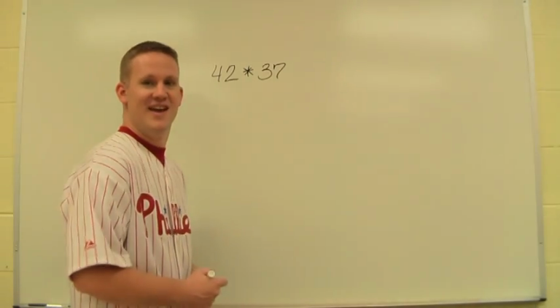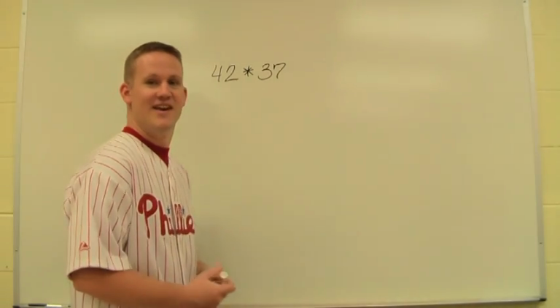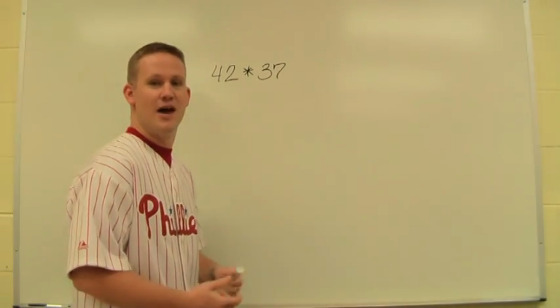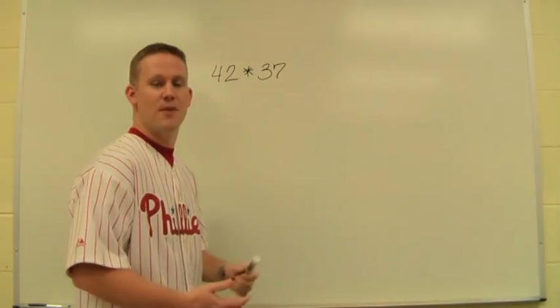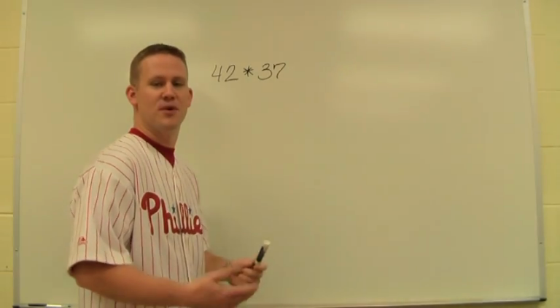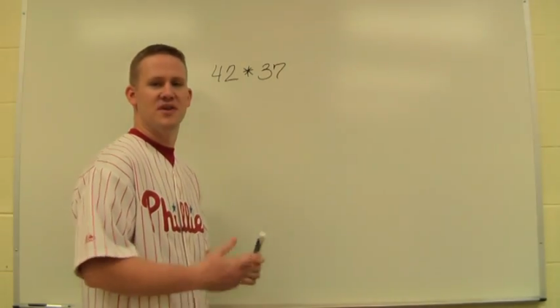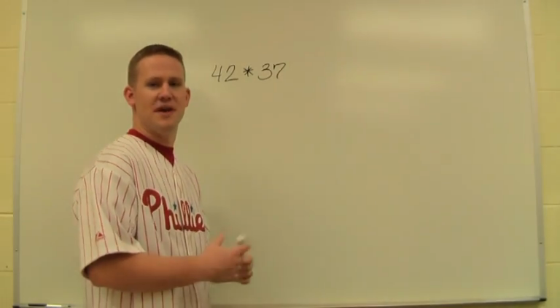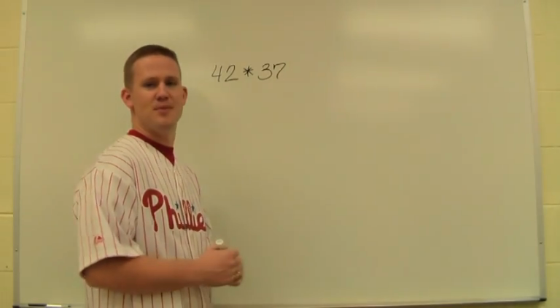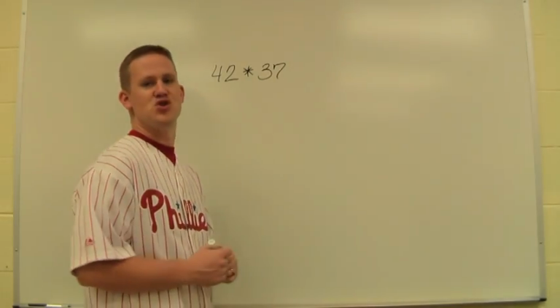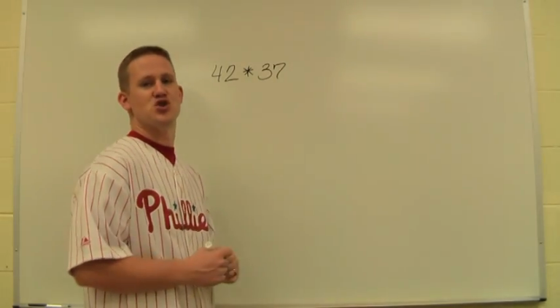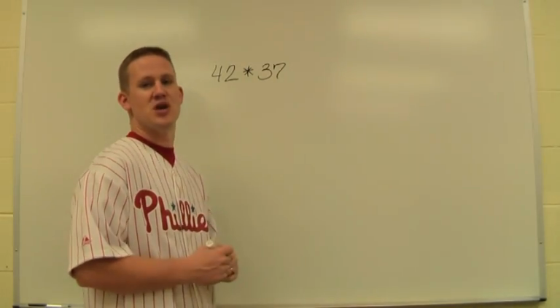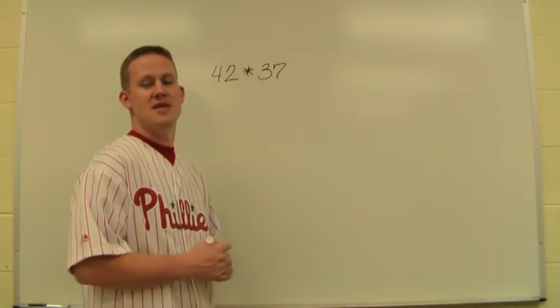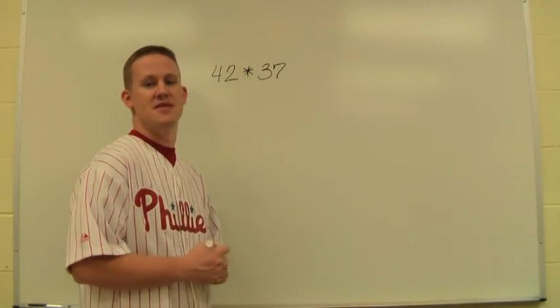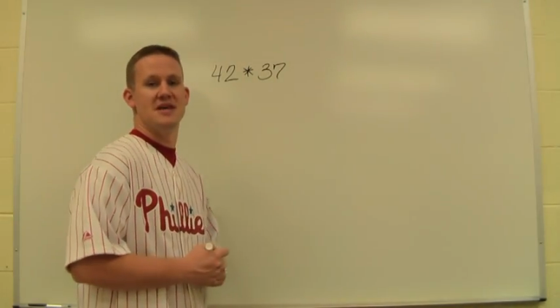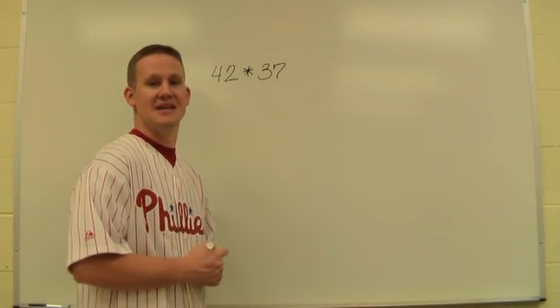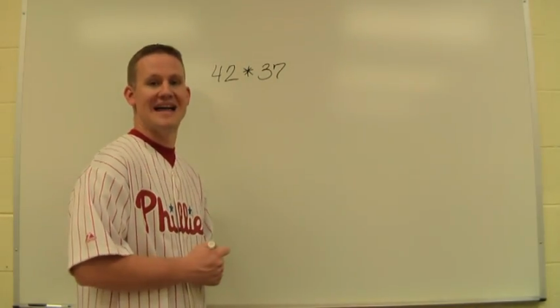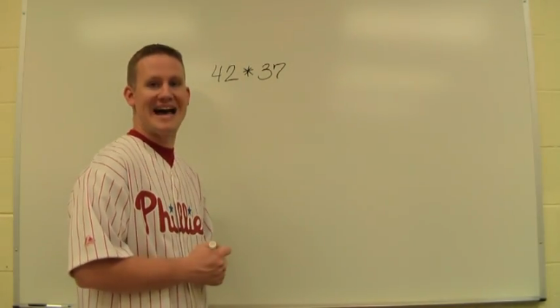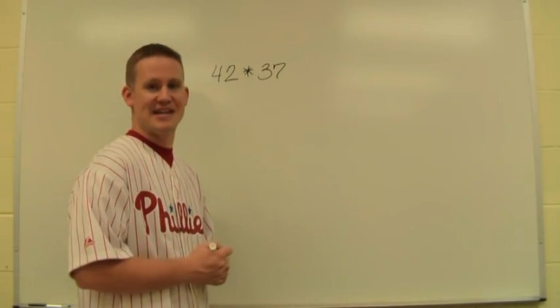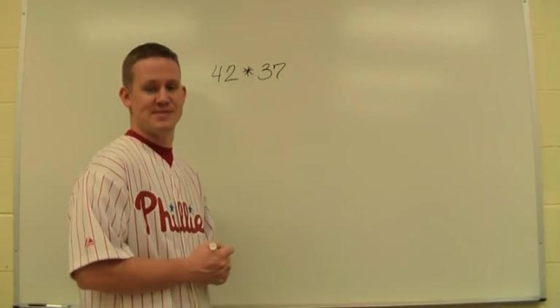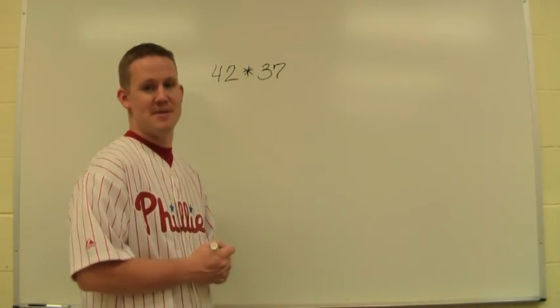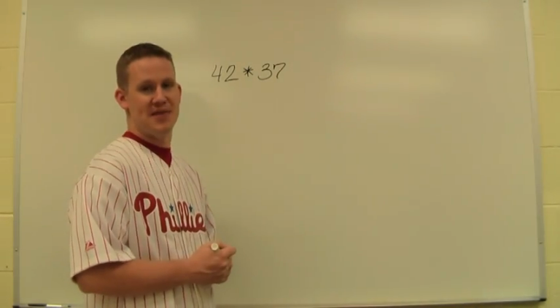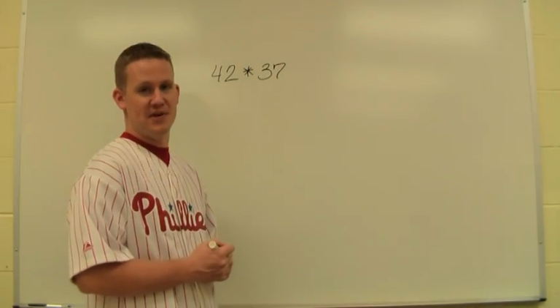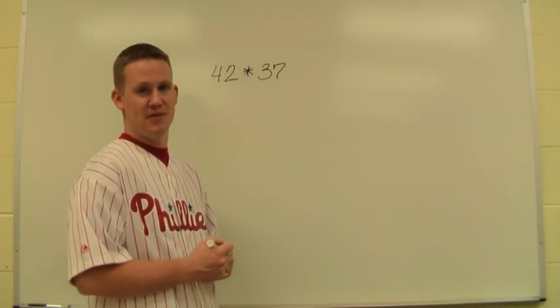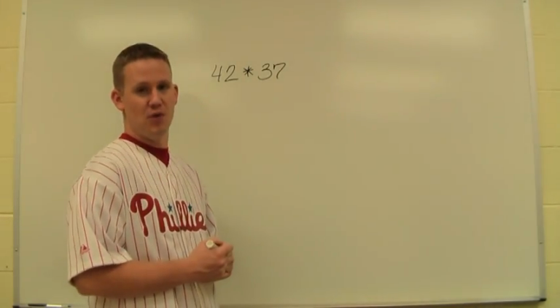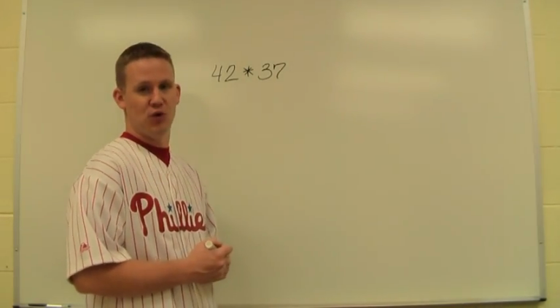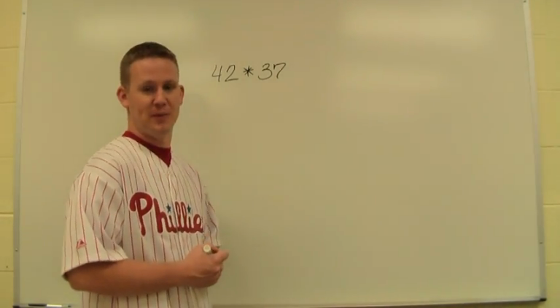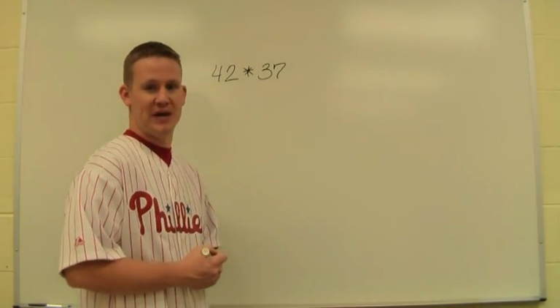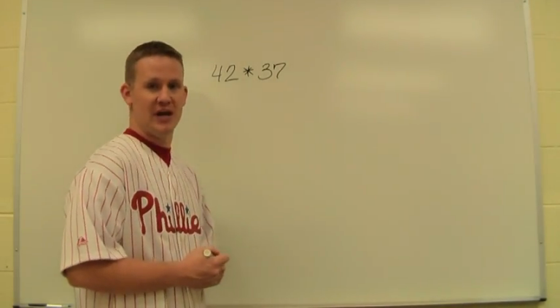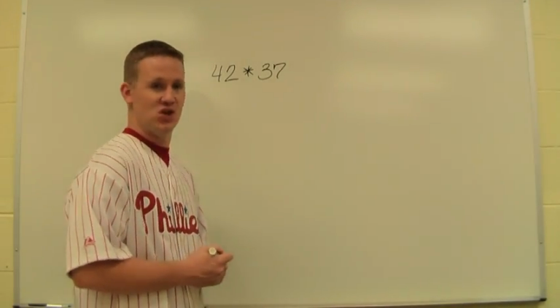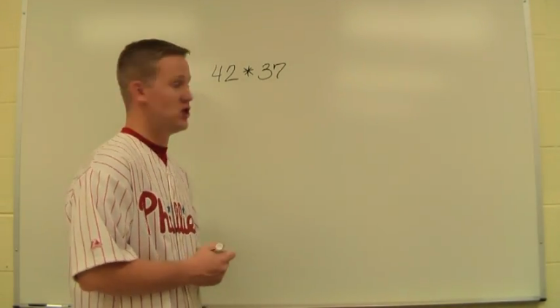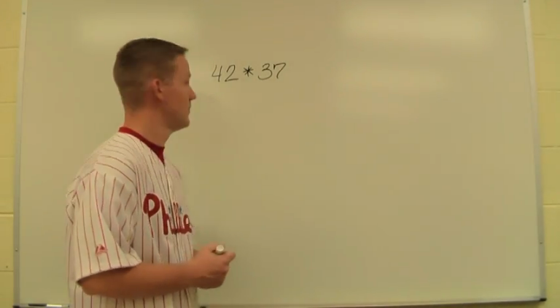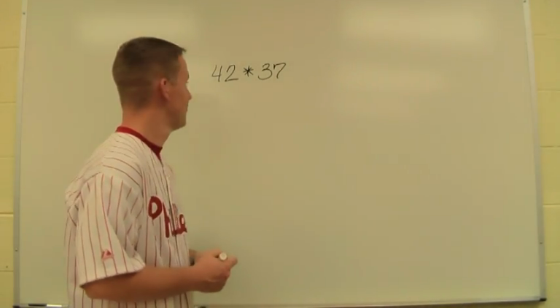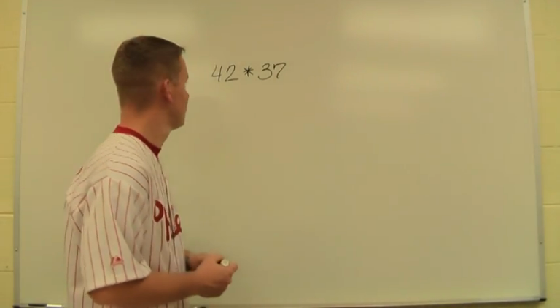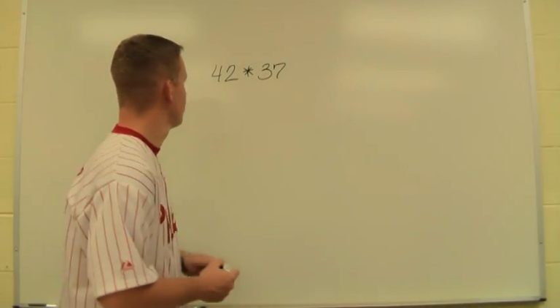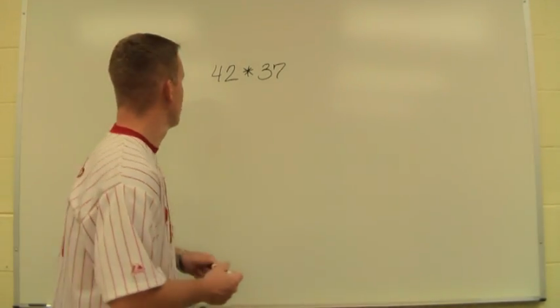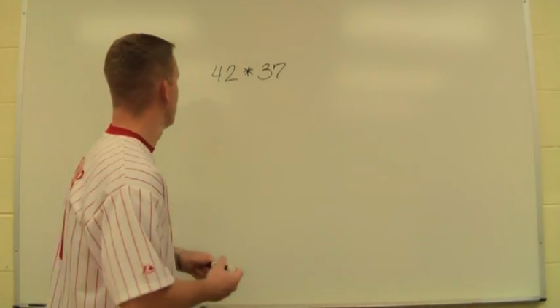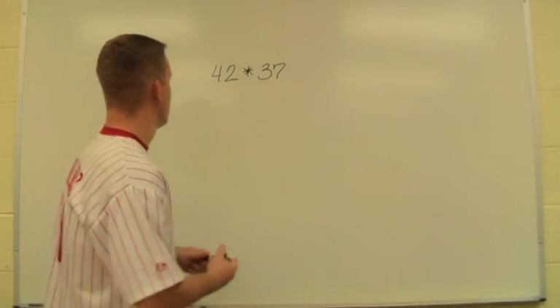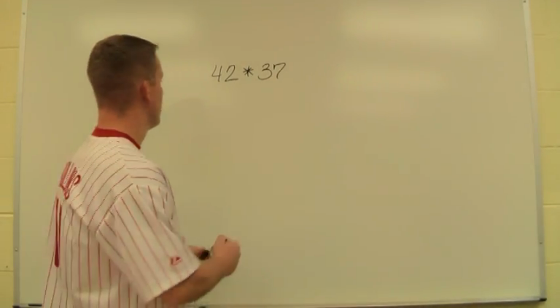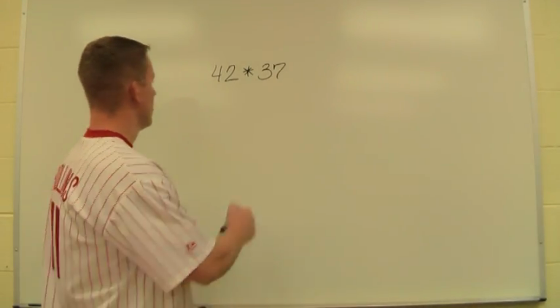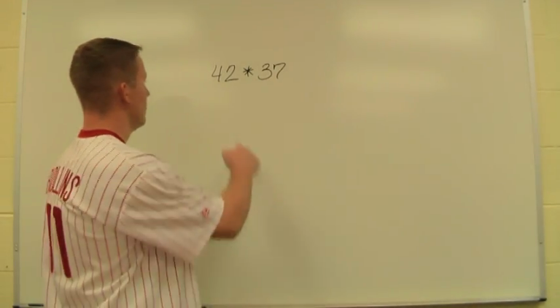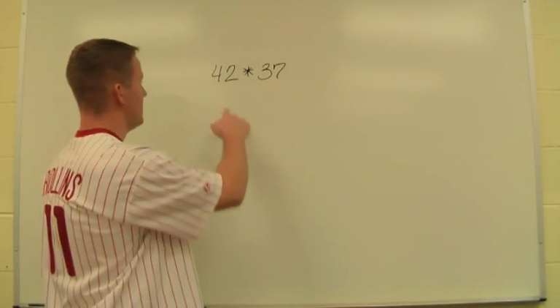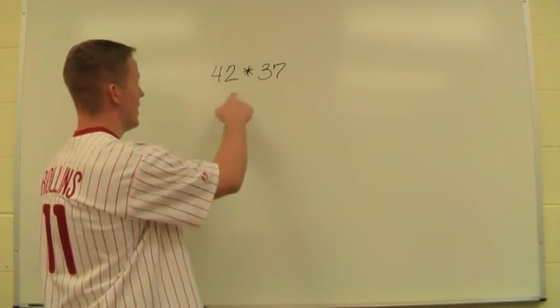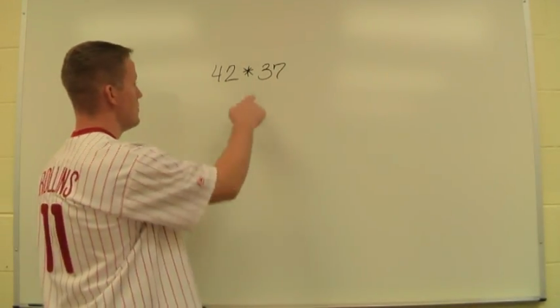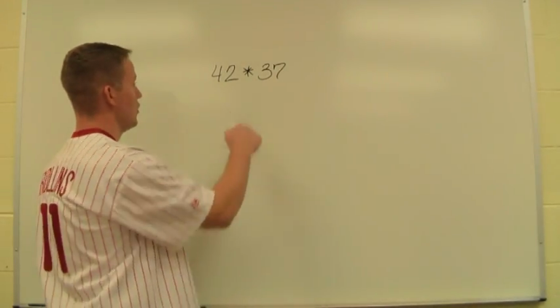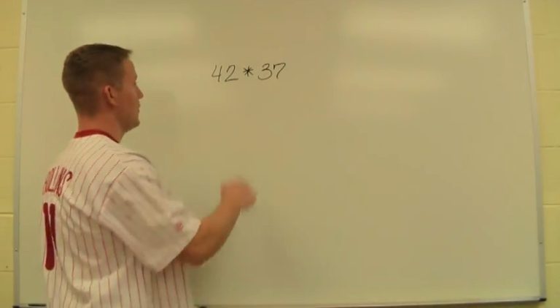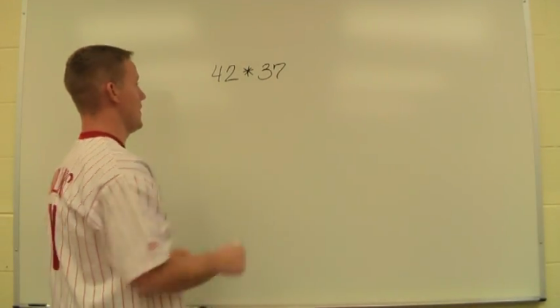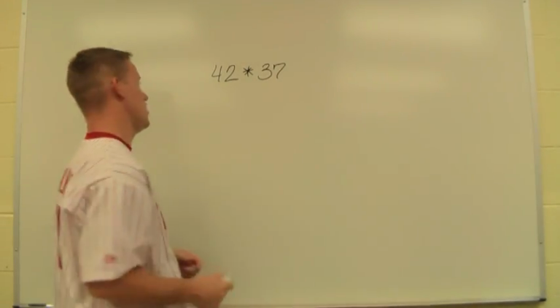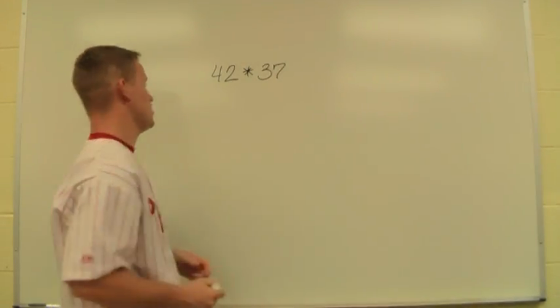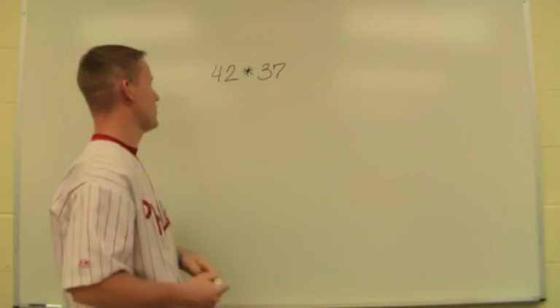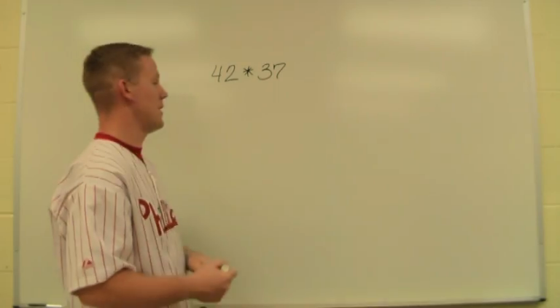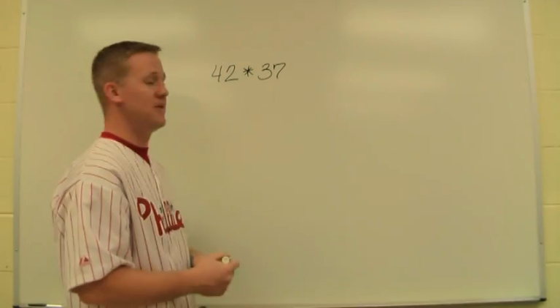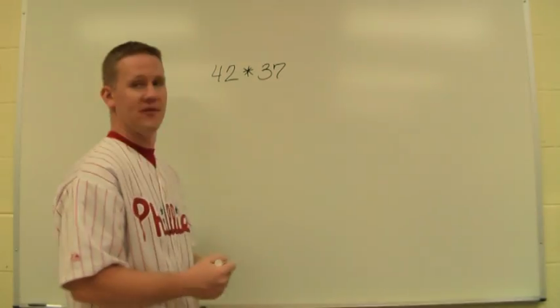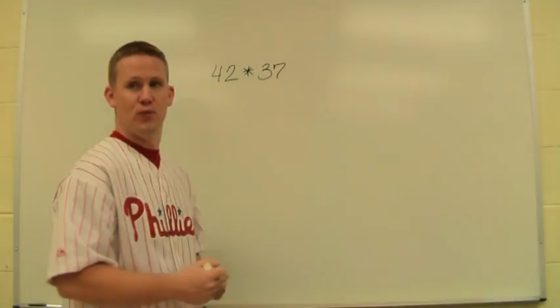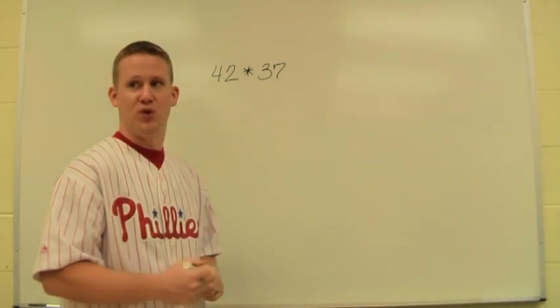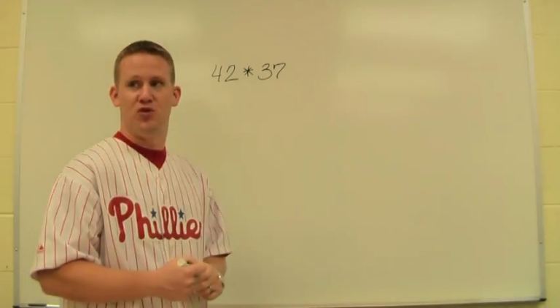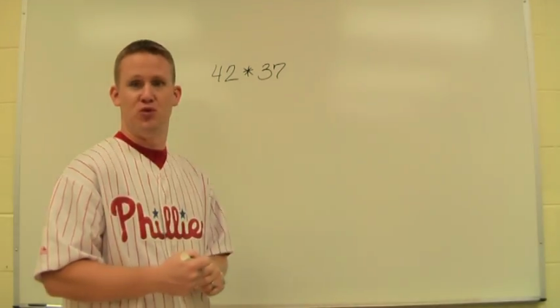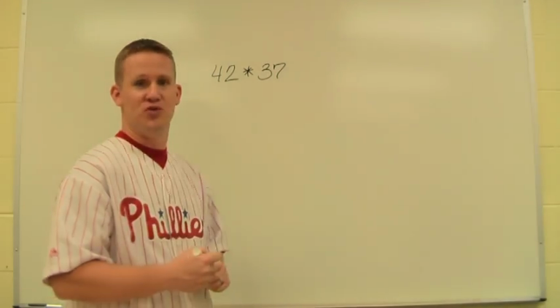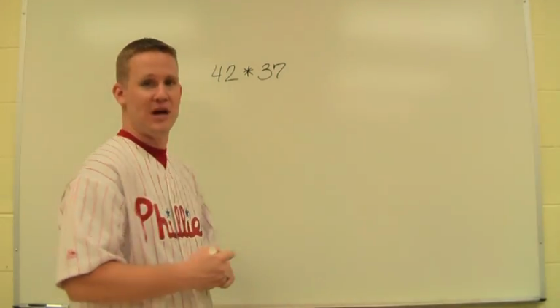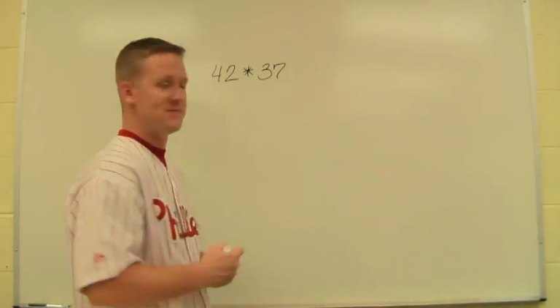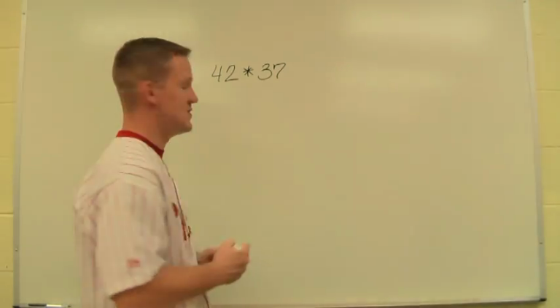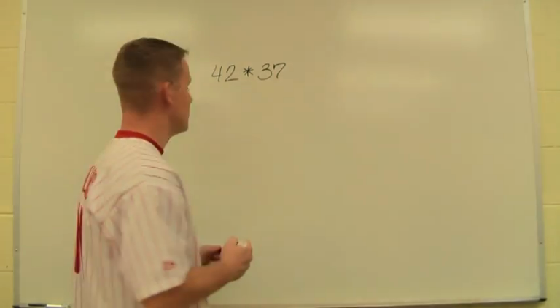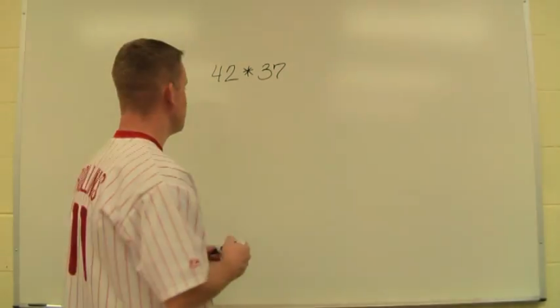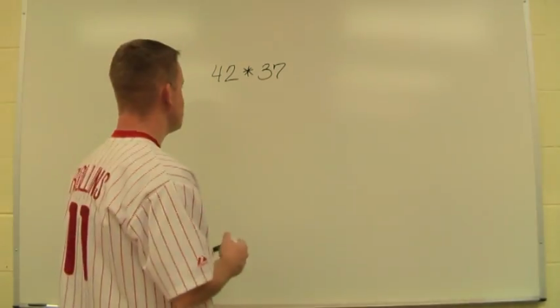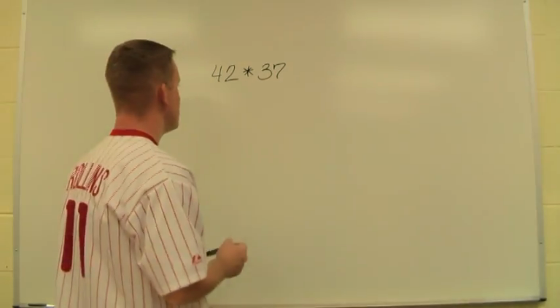Now I'm going to demonstrate the lattice method of multiplication. We take a multiplication problem like 42 times 37.